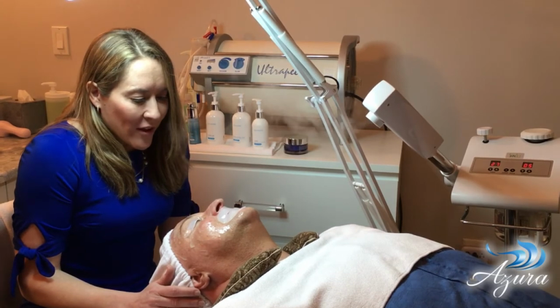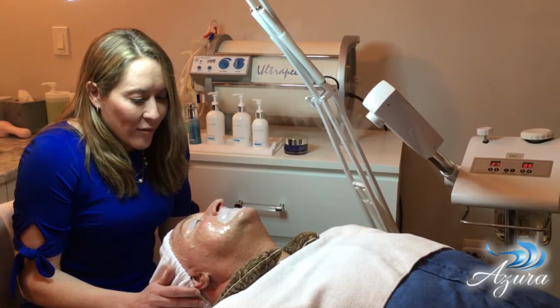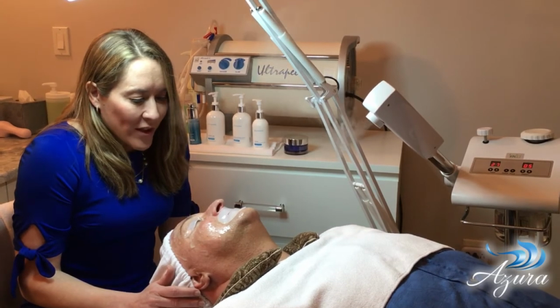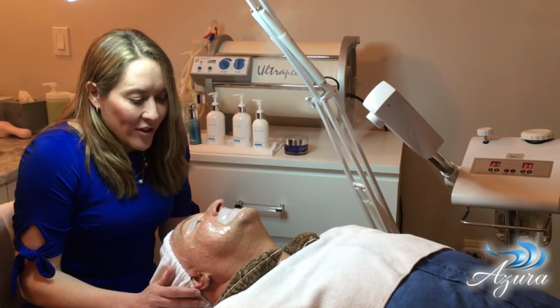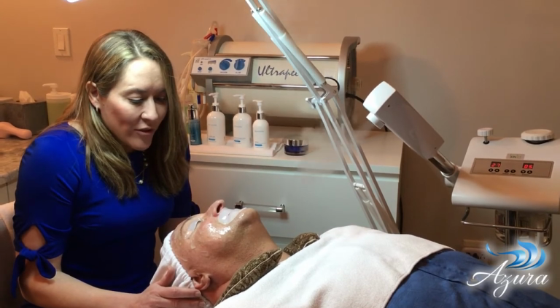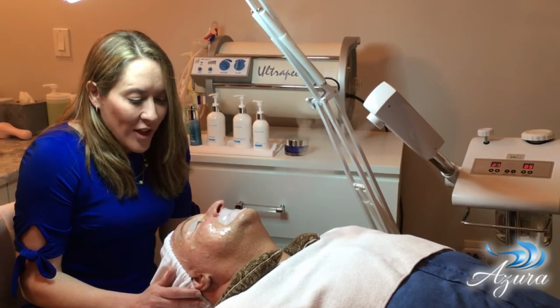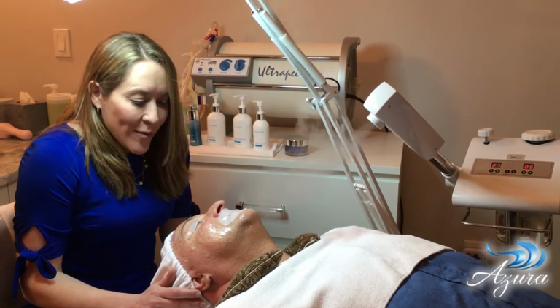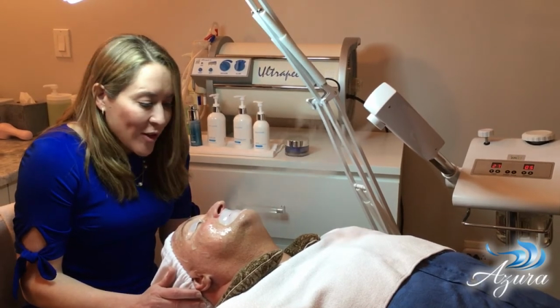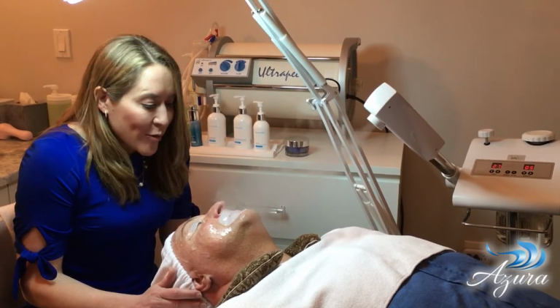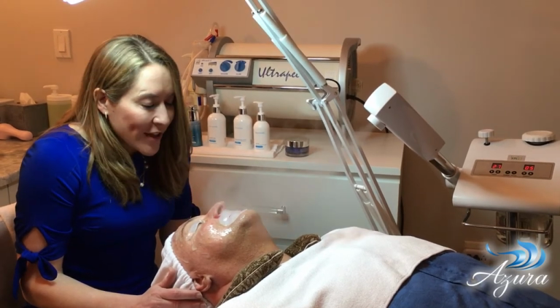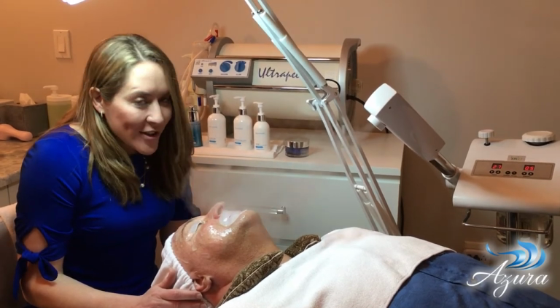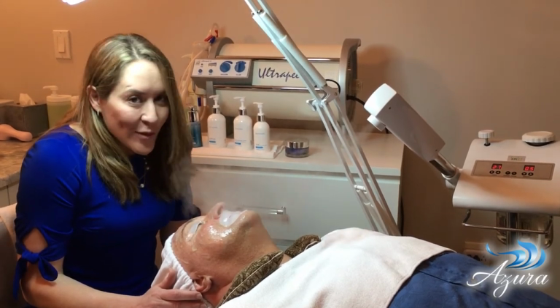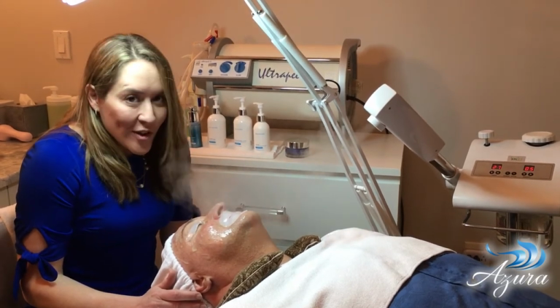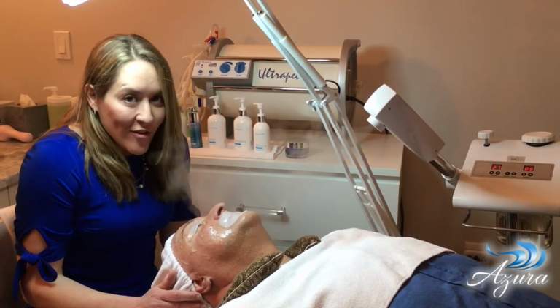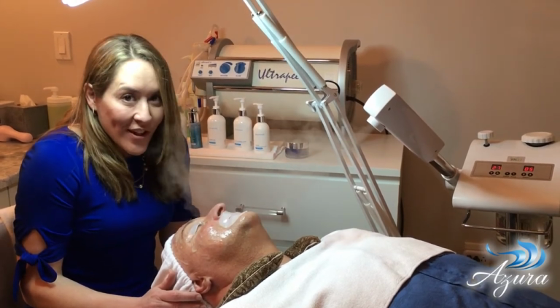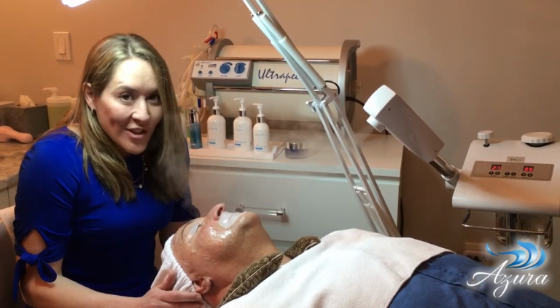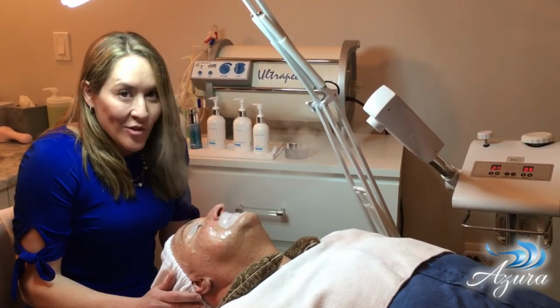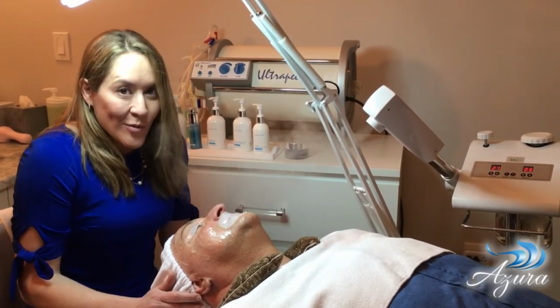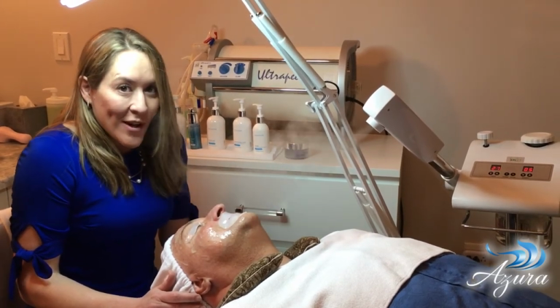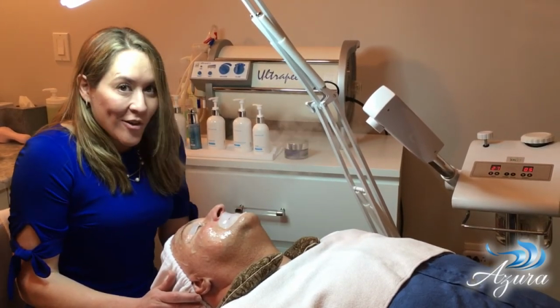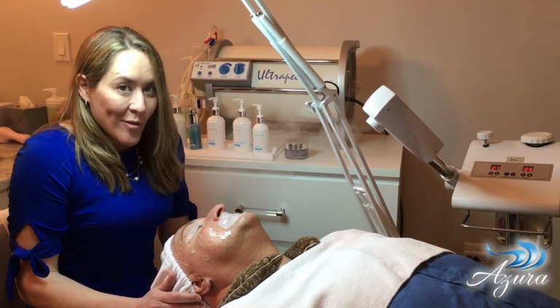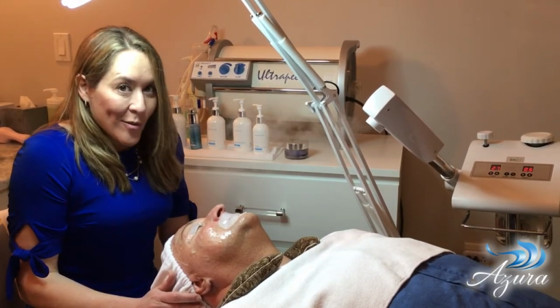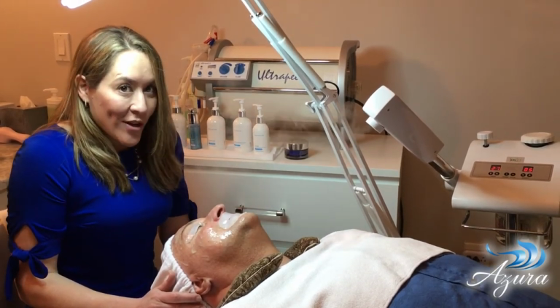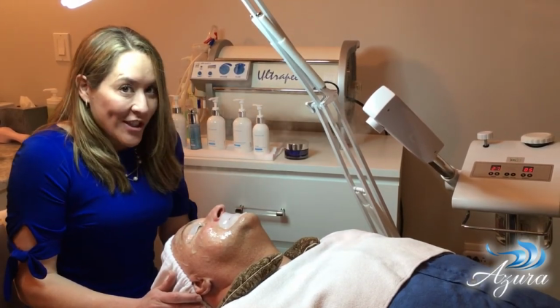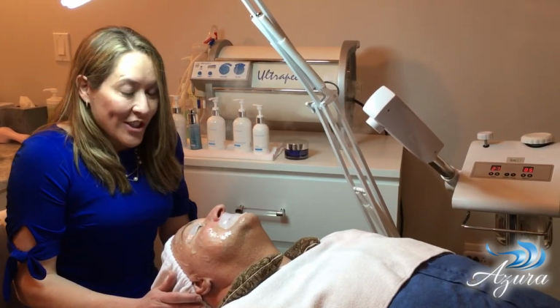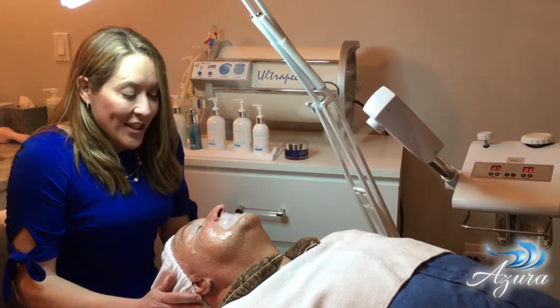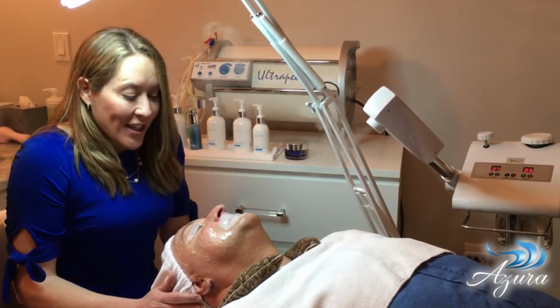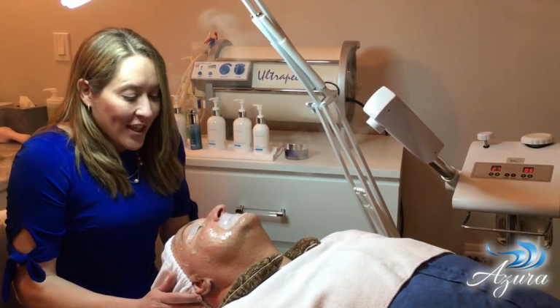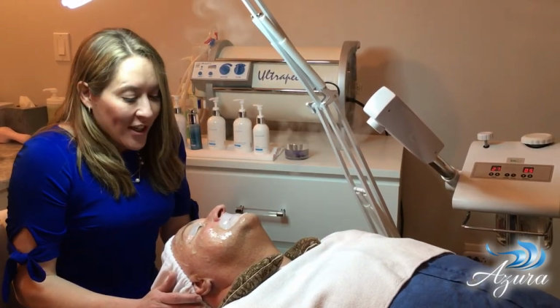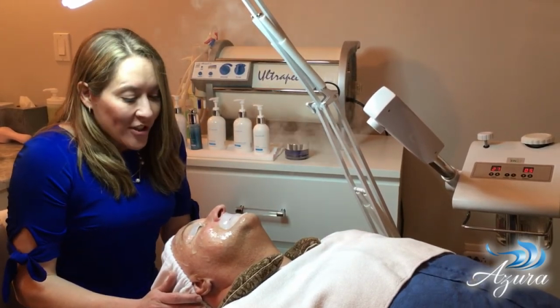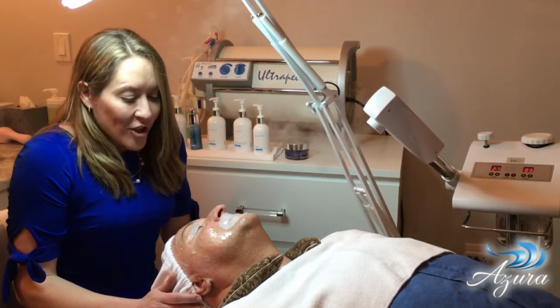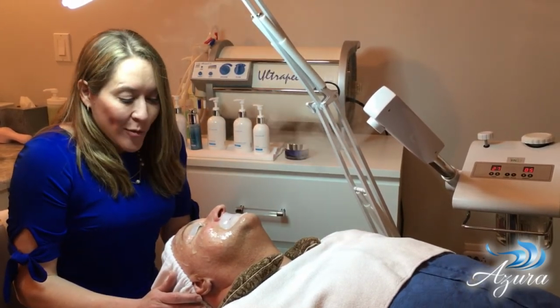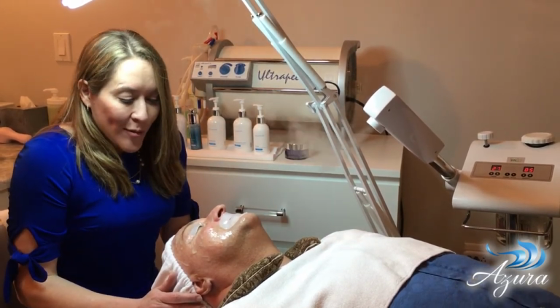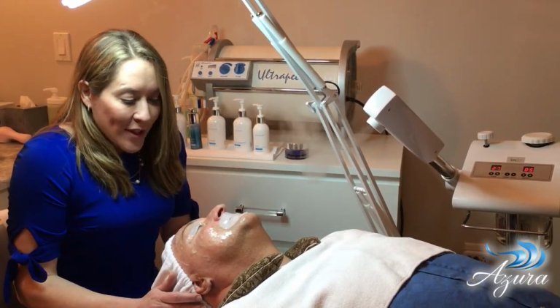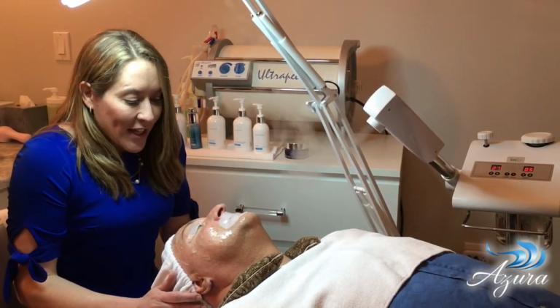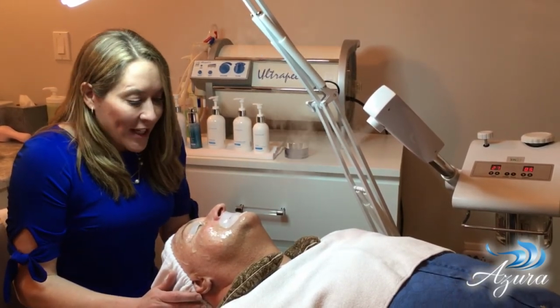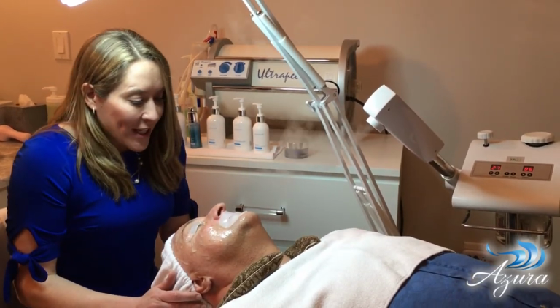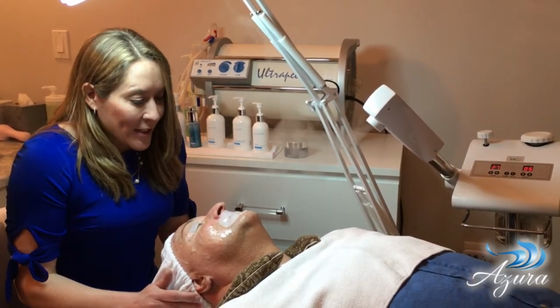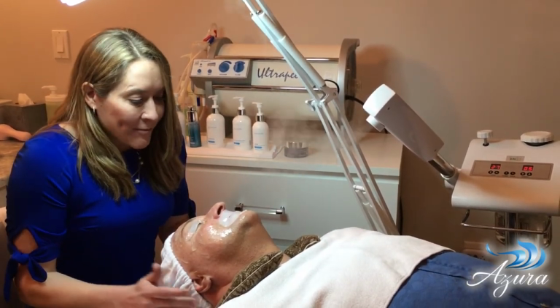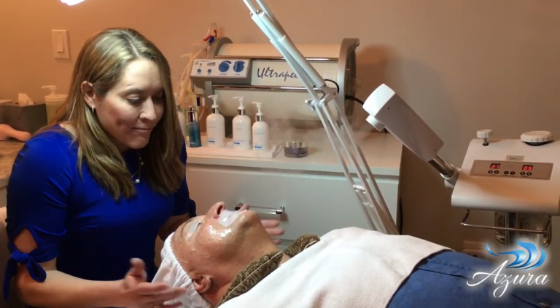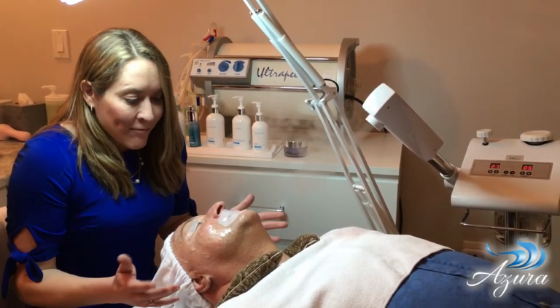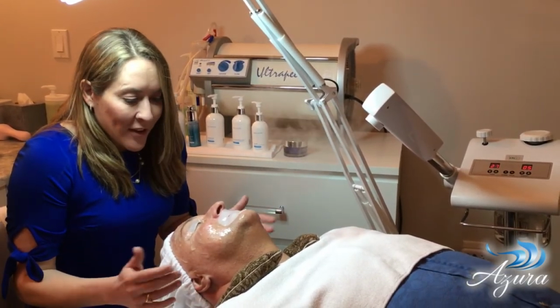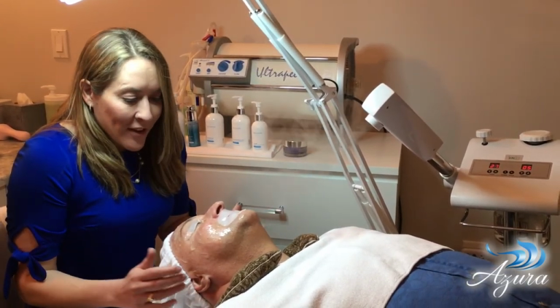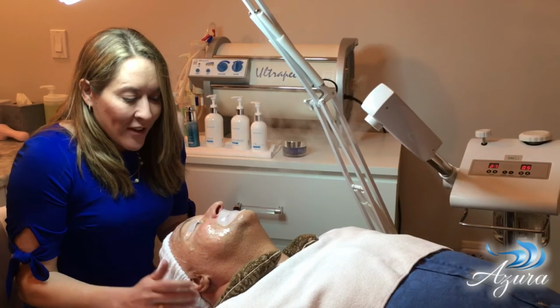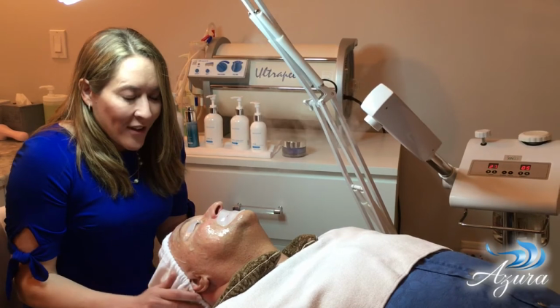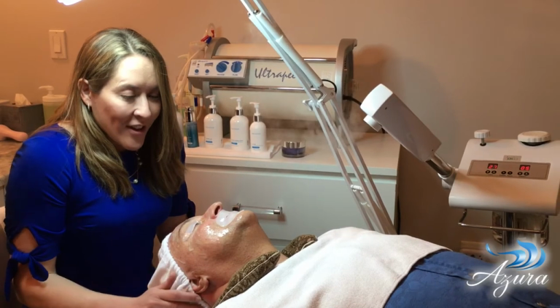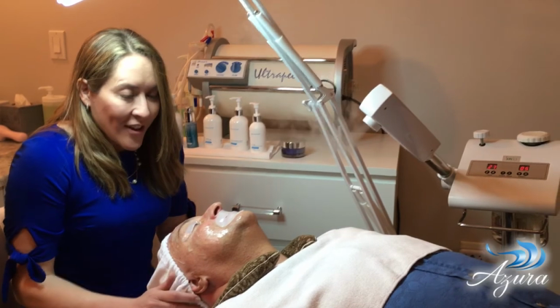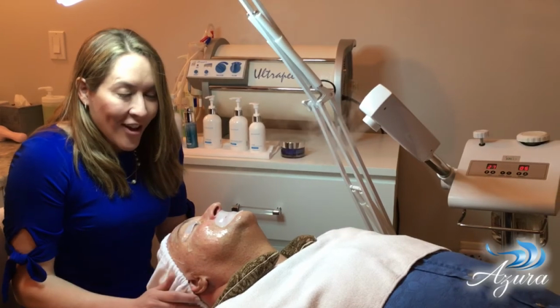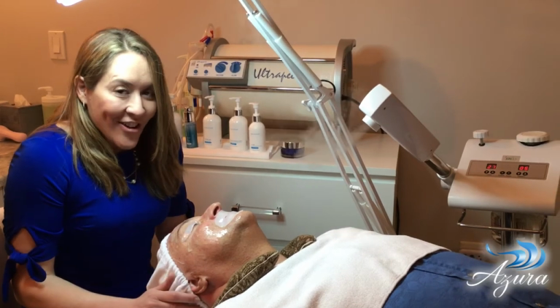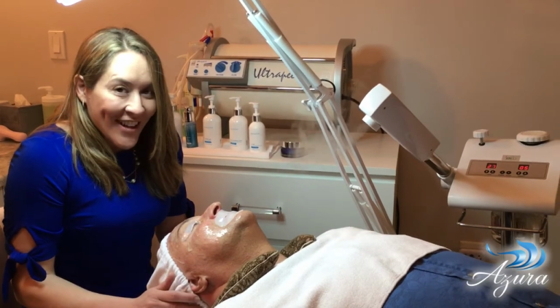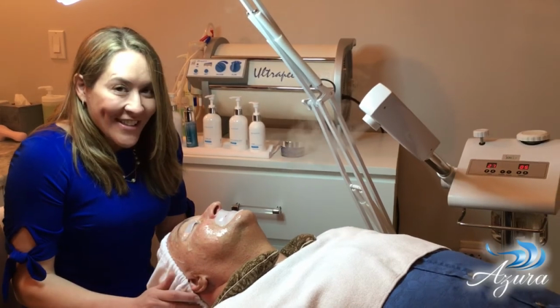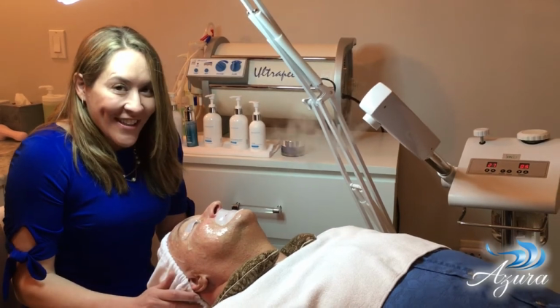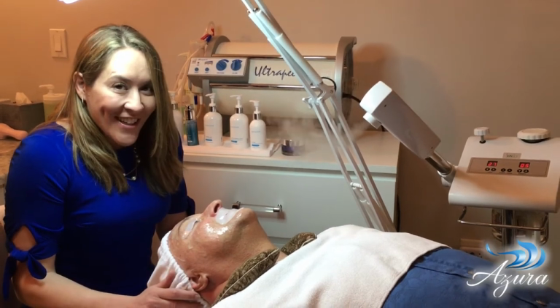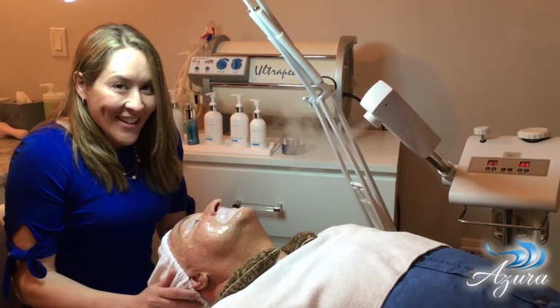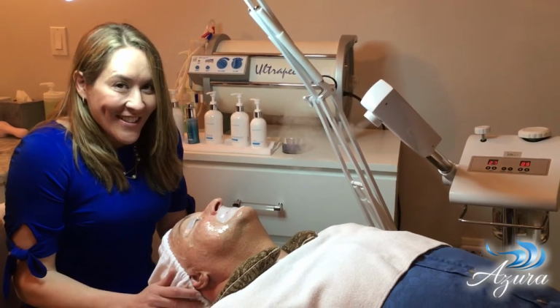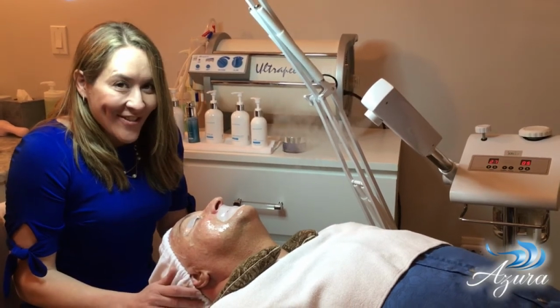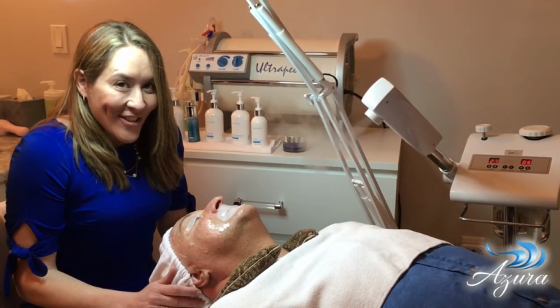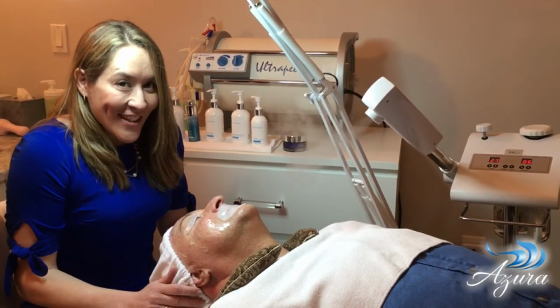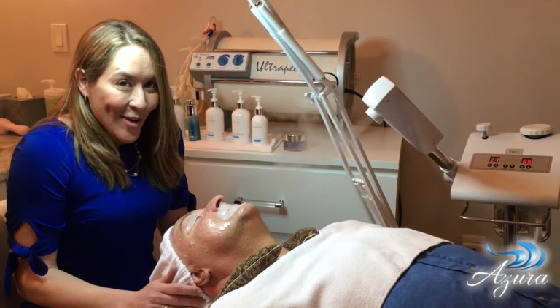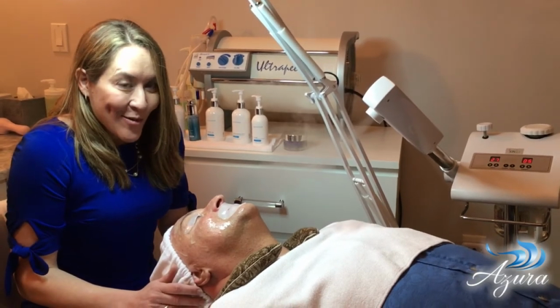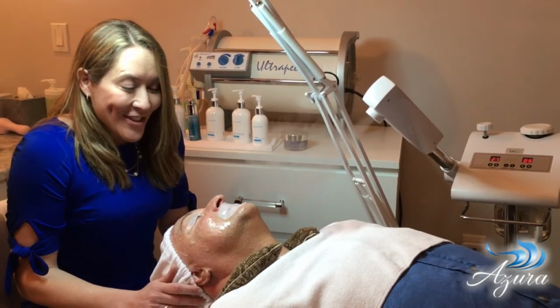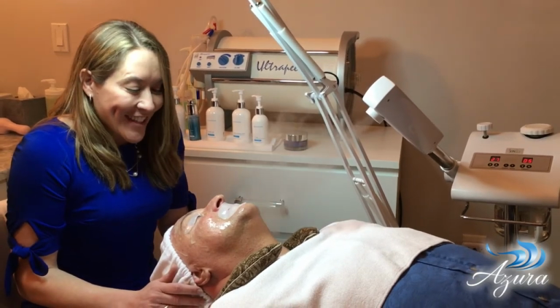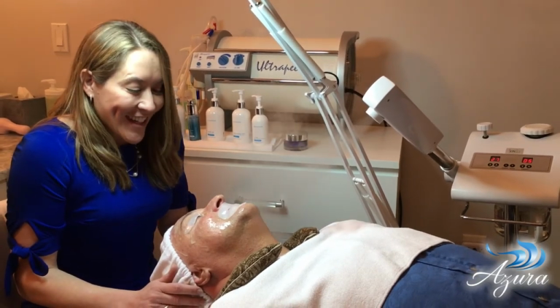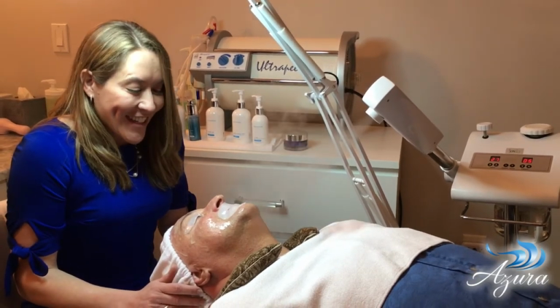We can do chemical peels with our facials, microdermabrasion, dermaplaning — all kinds of things to really help your skin.